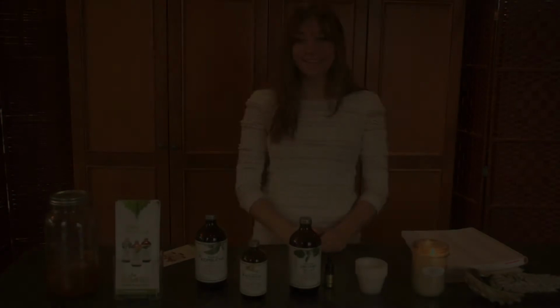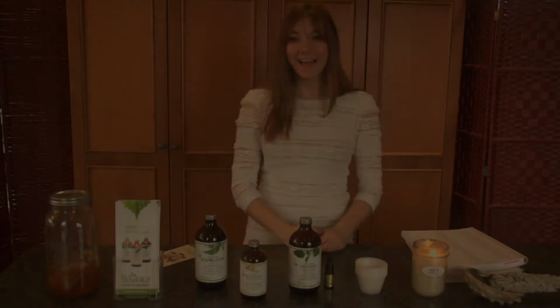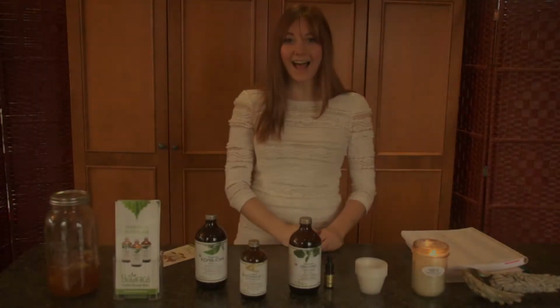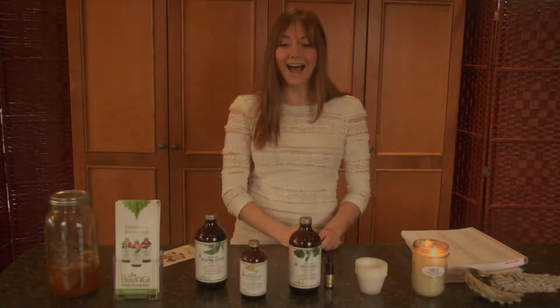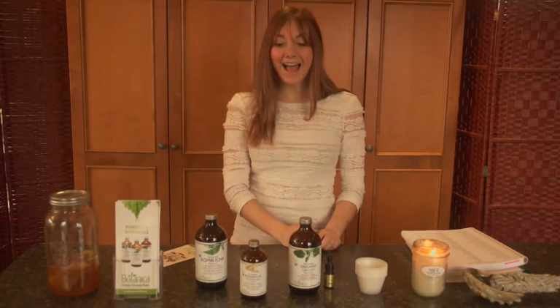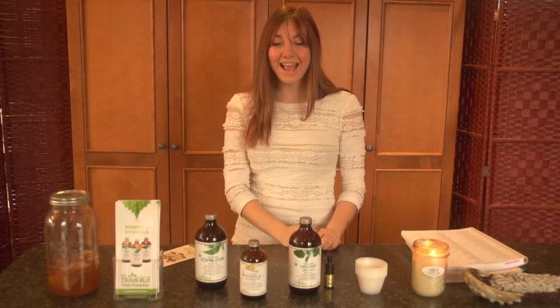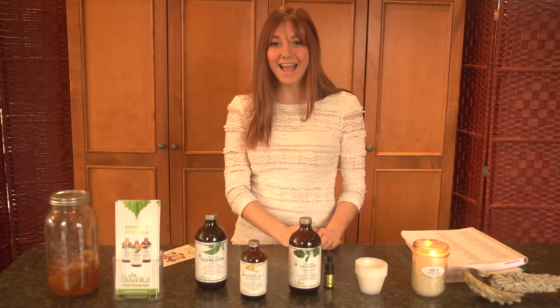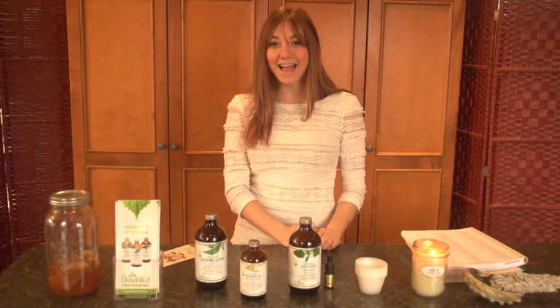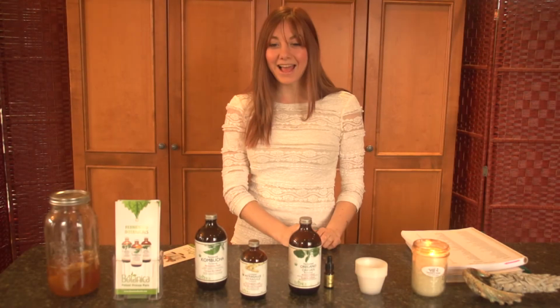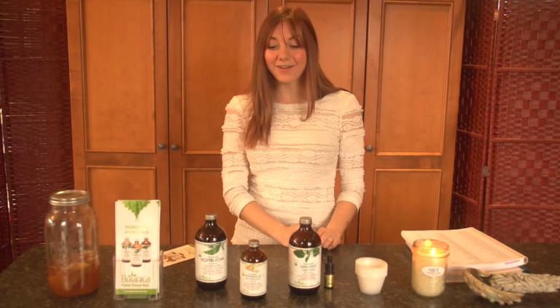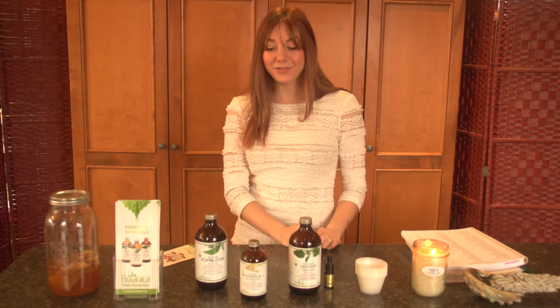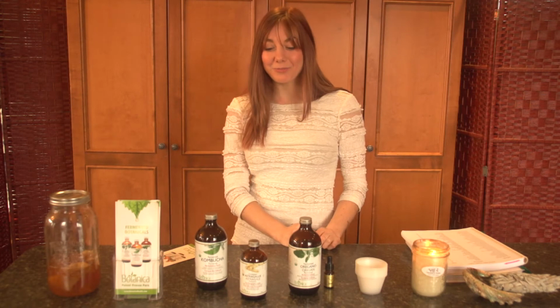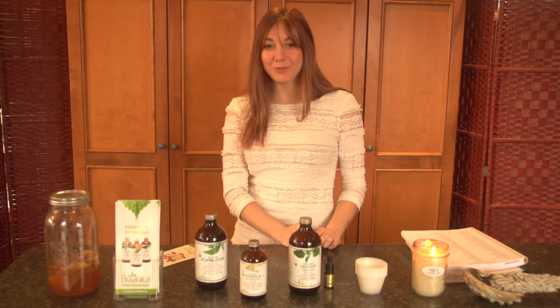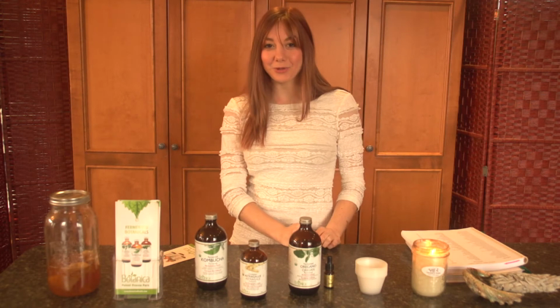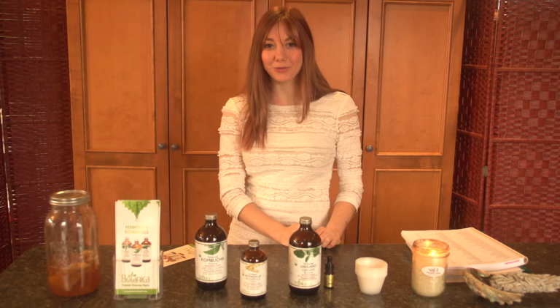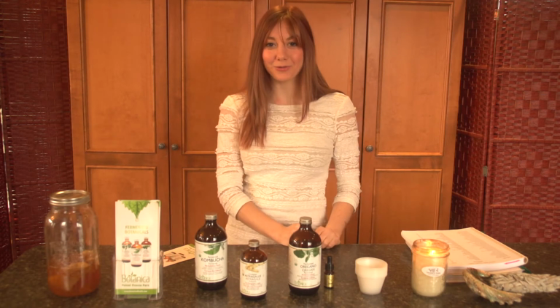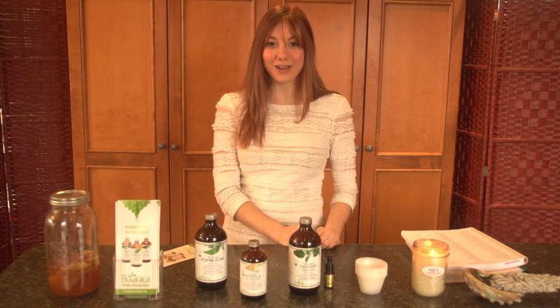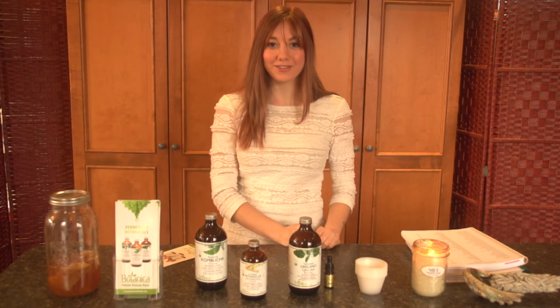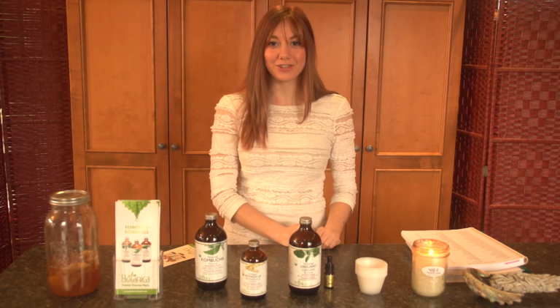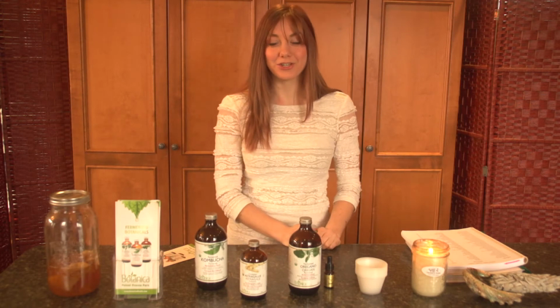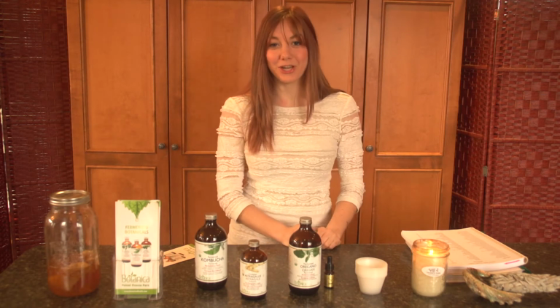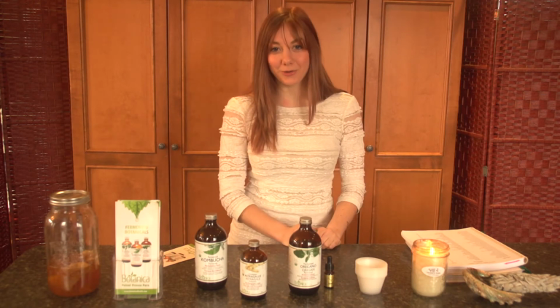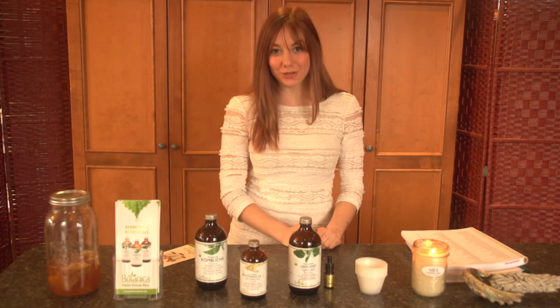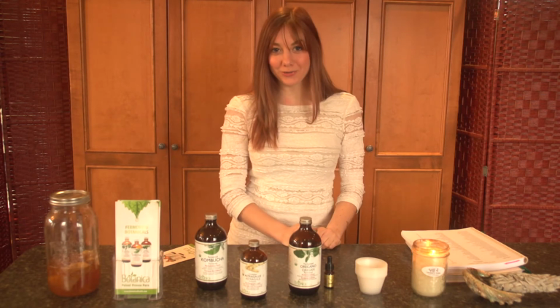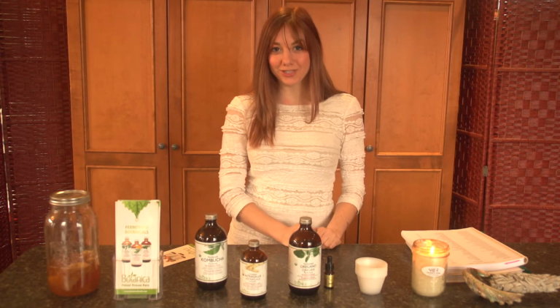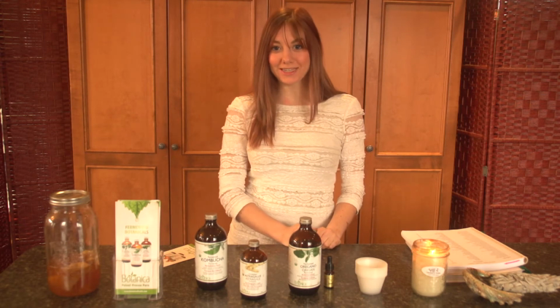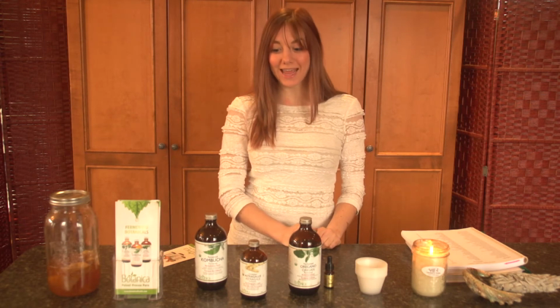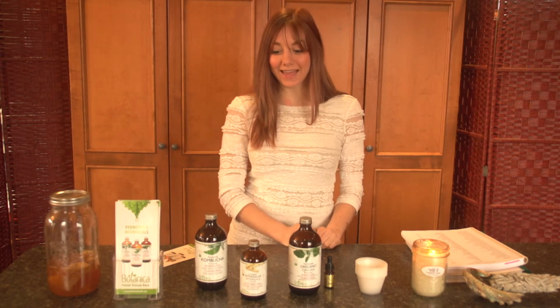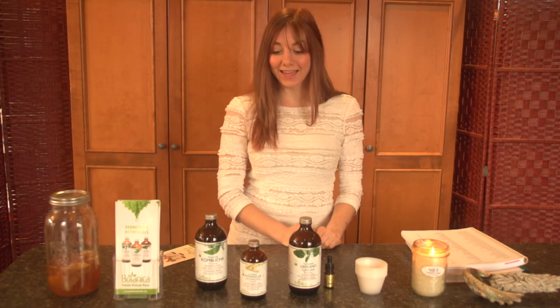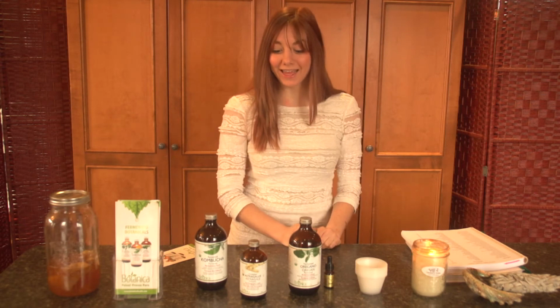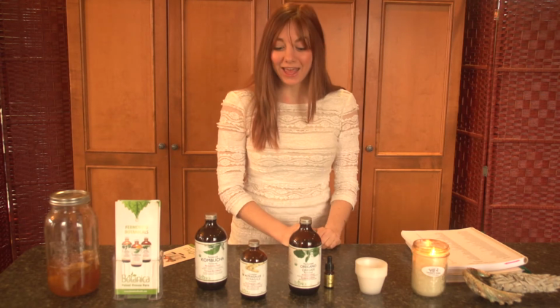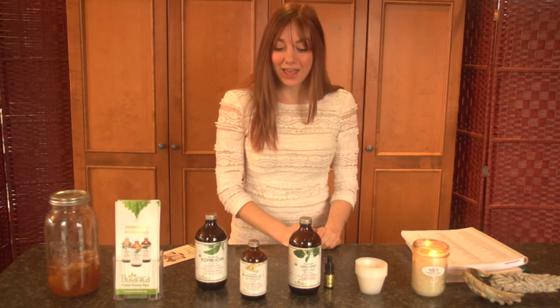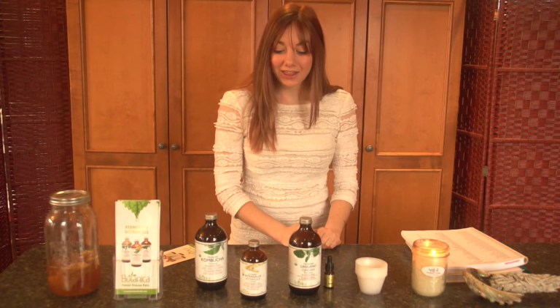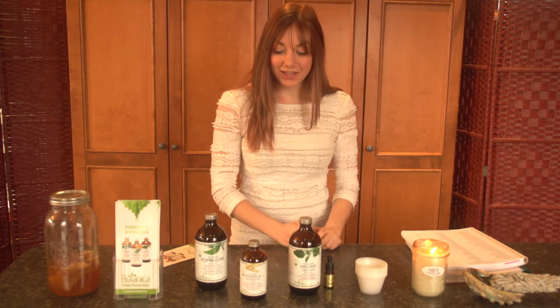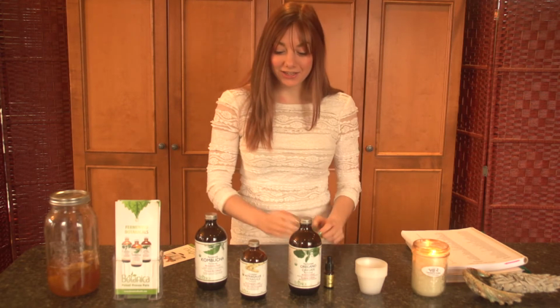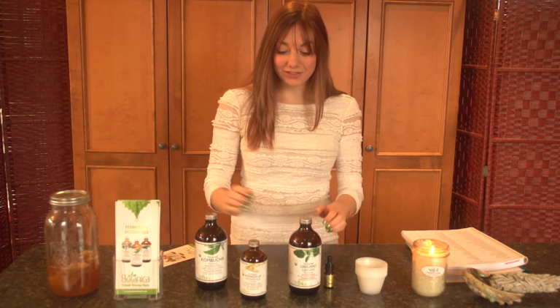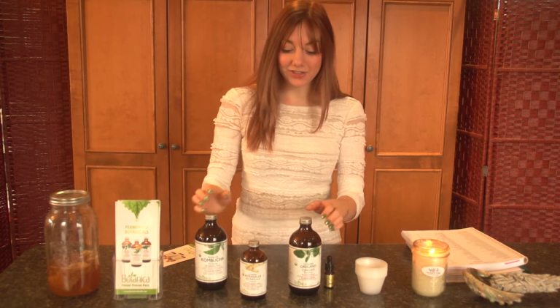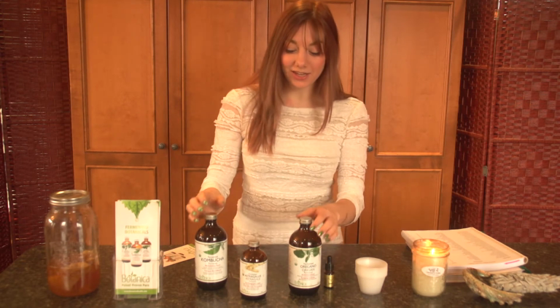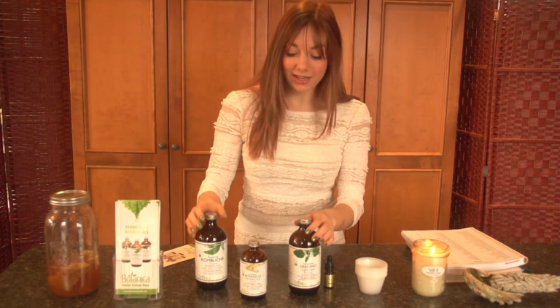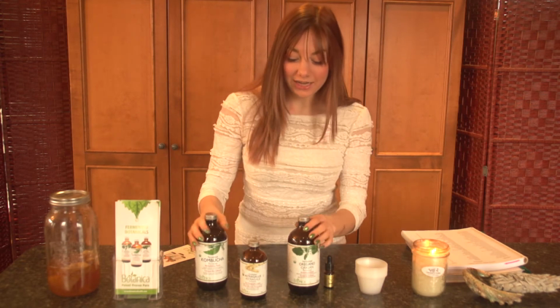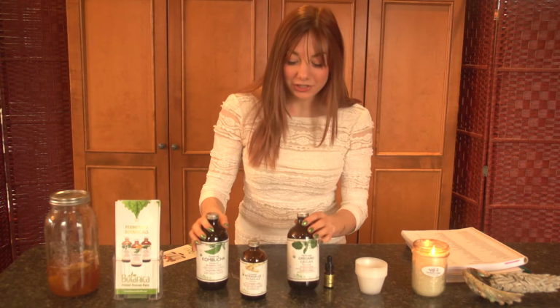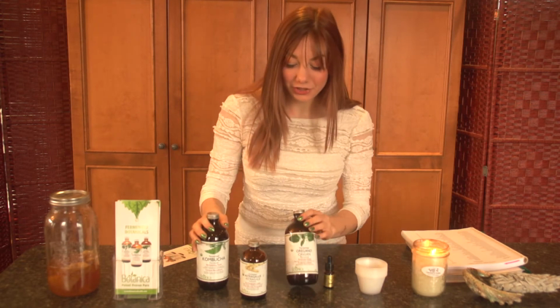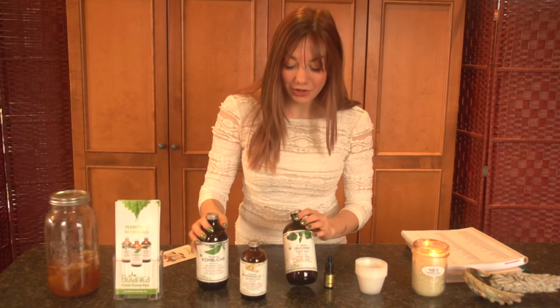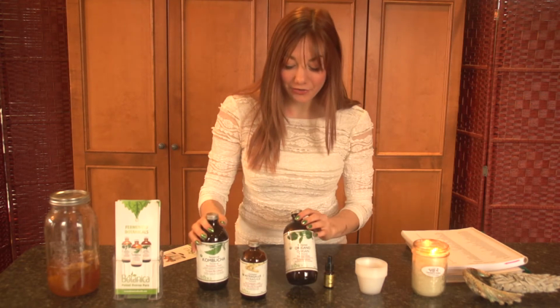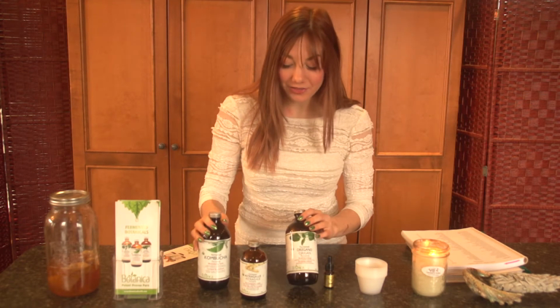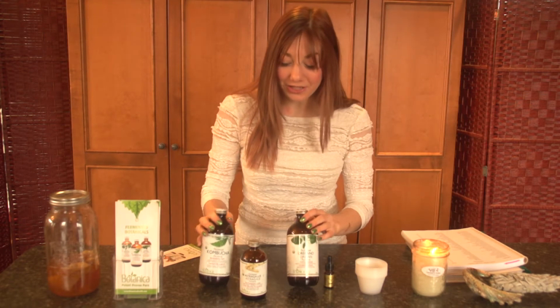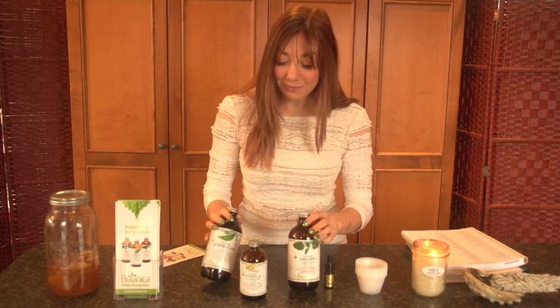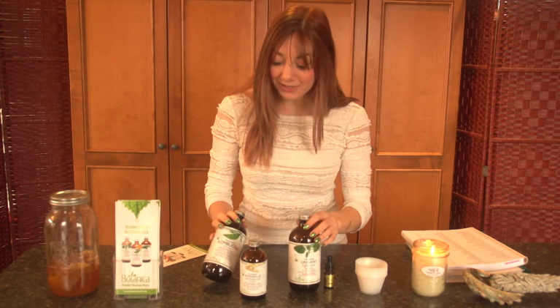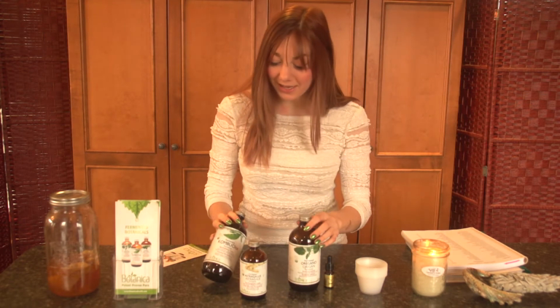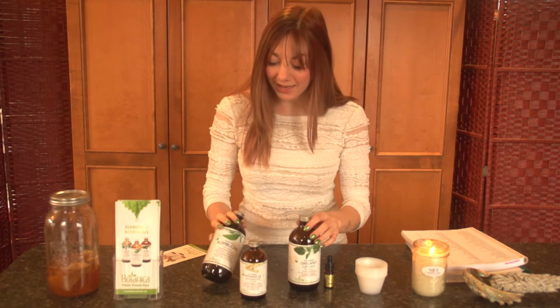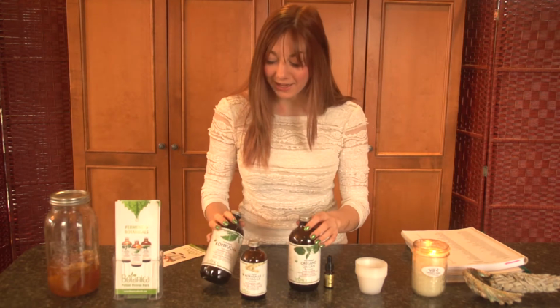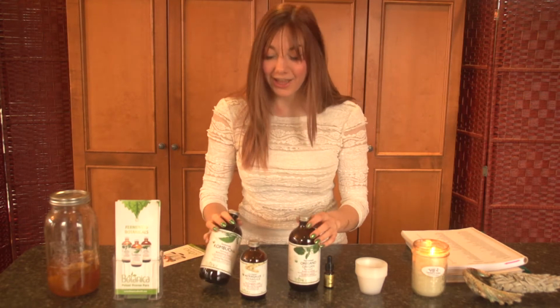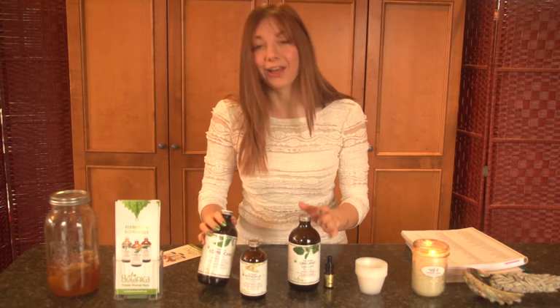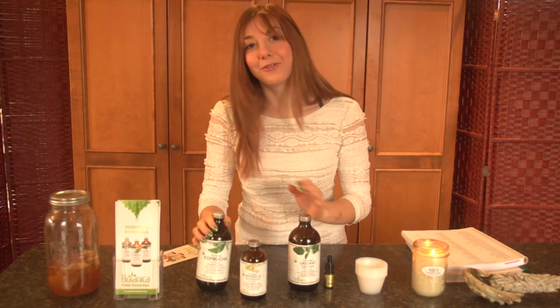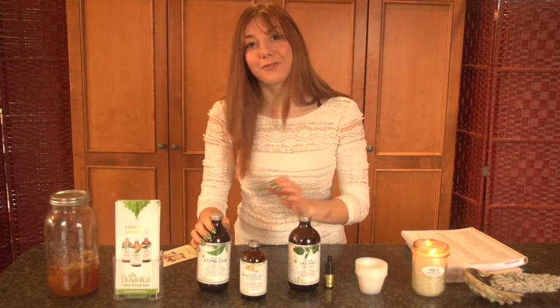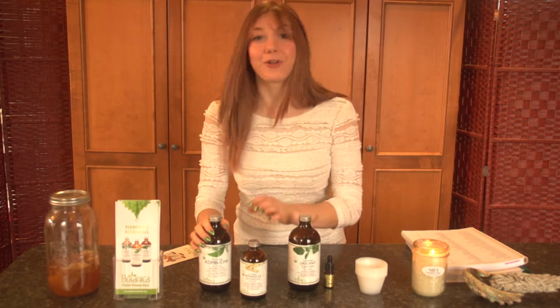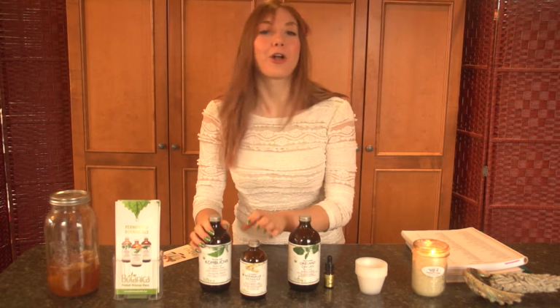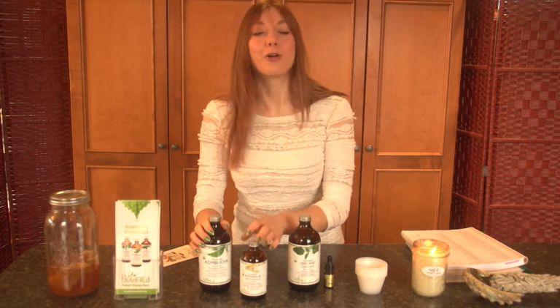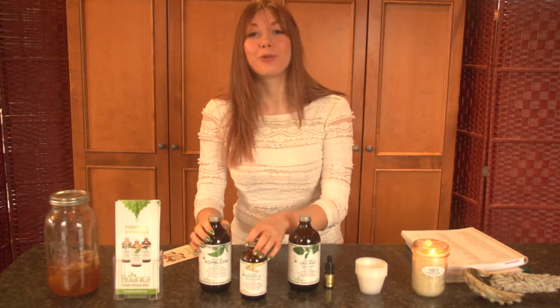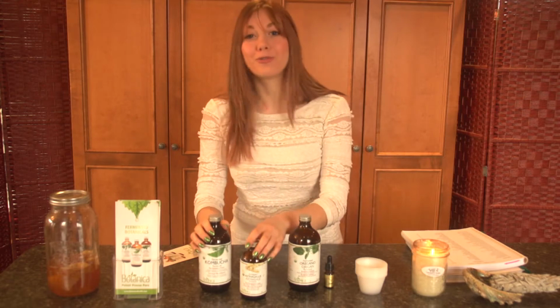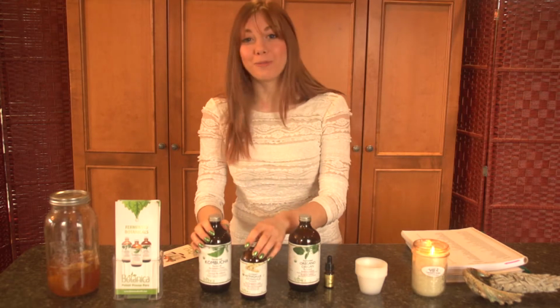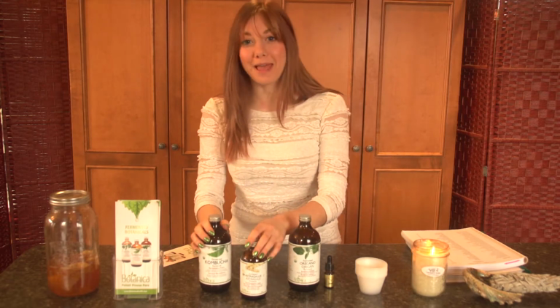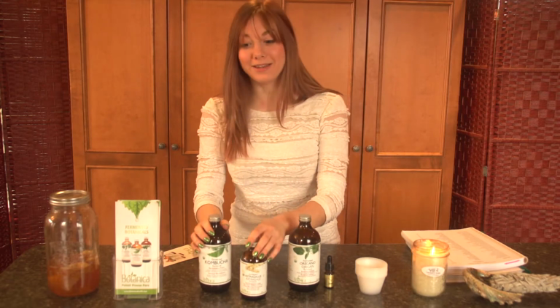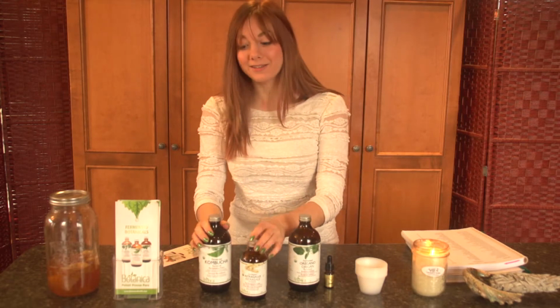Hi! I have some beautiful friends to share with you today. It is the collection of the Botanica herbal ferments.